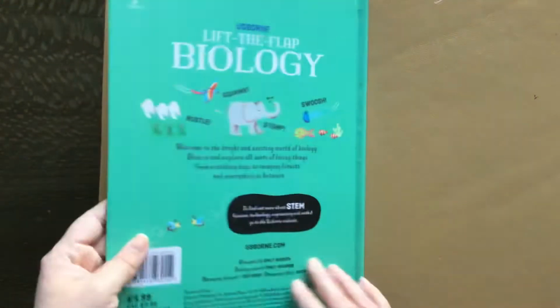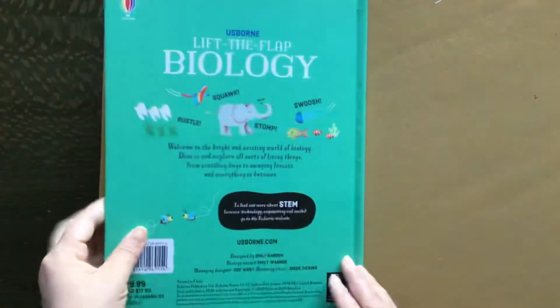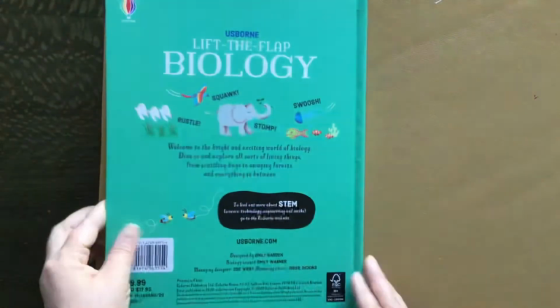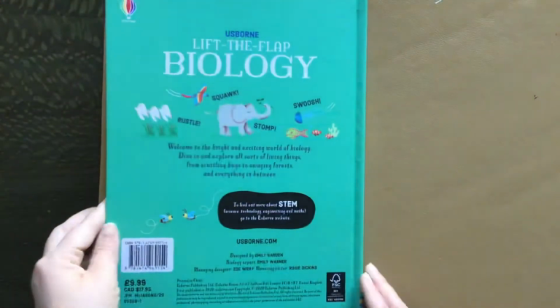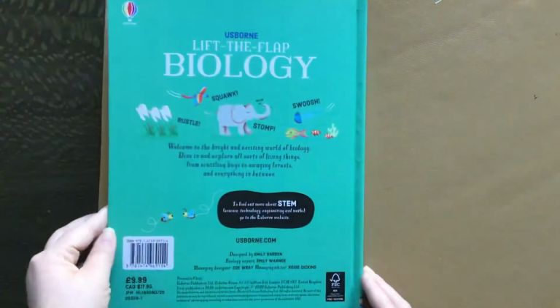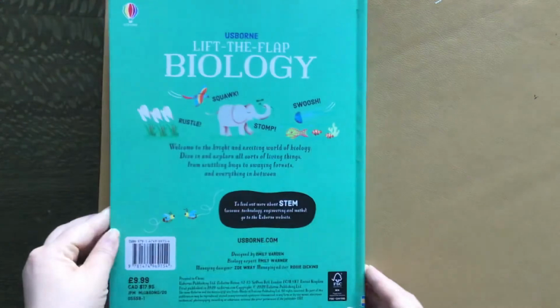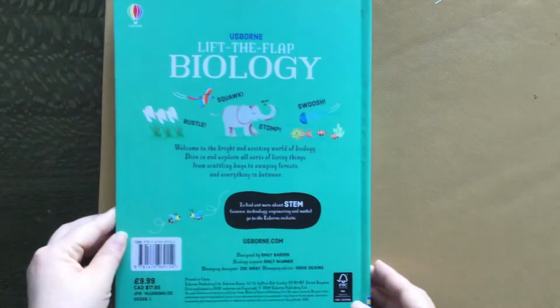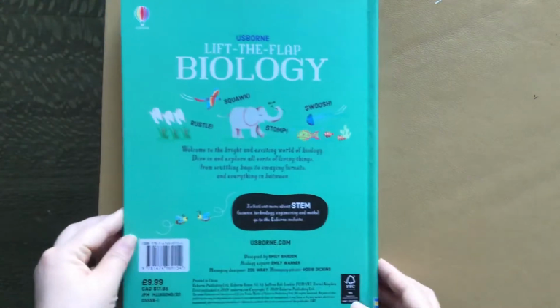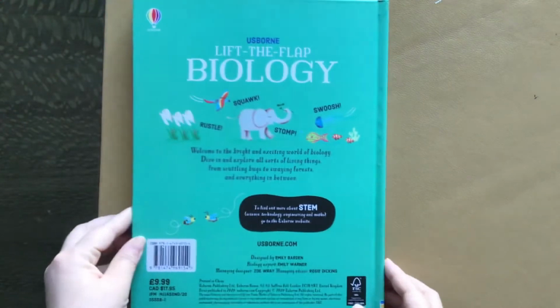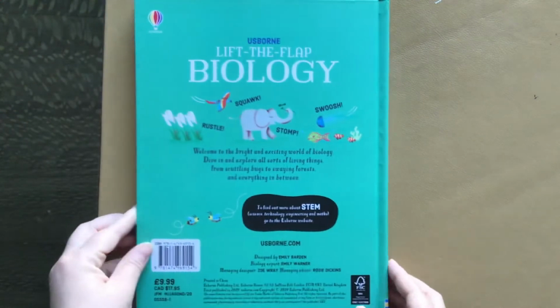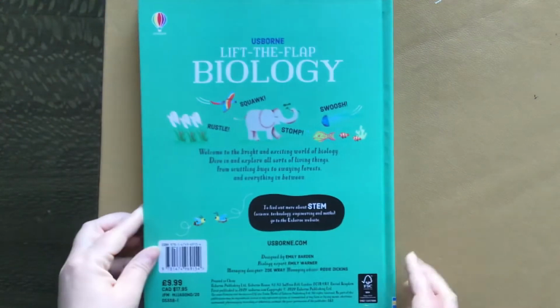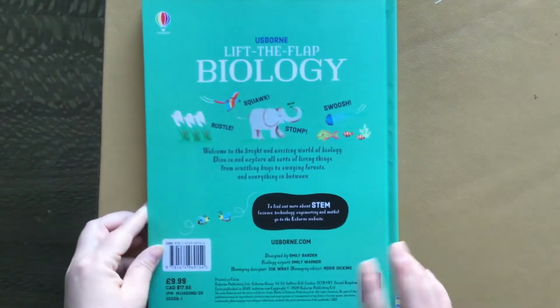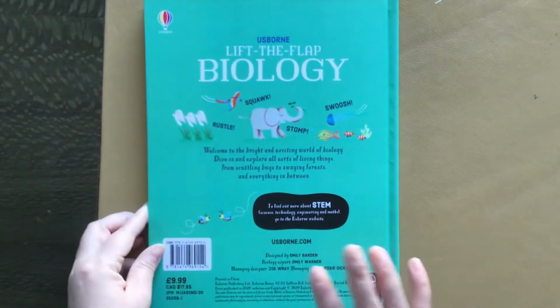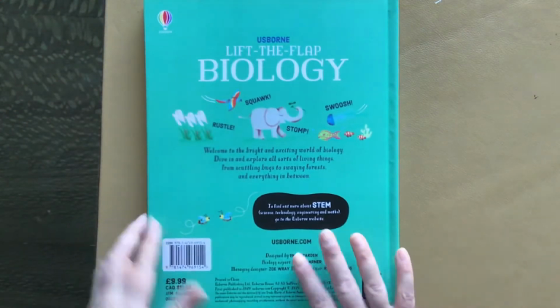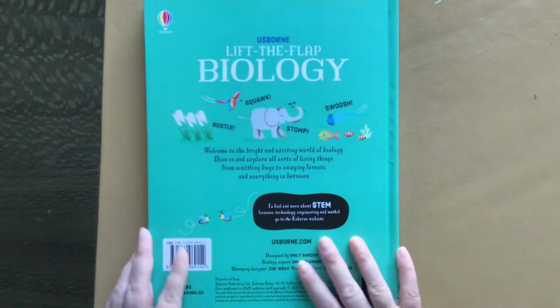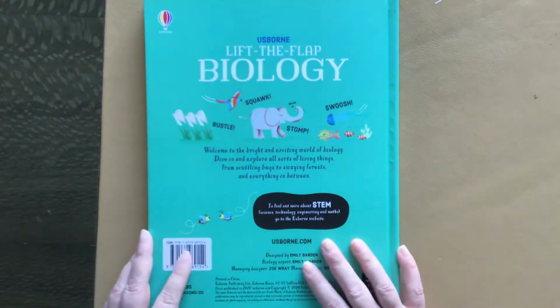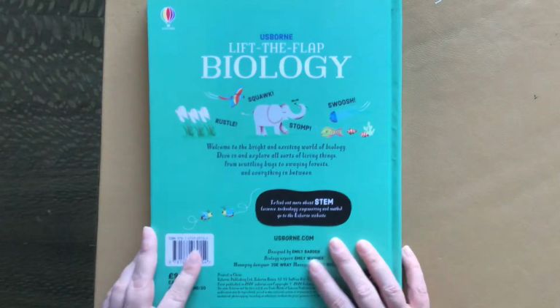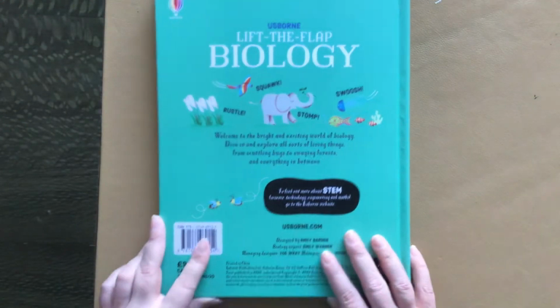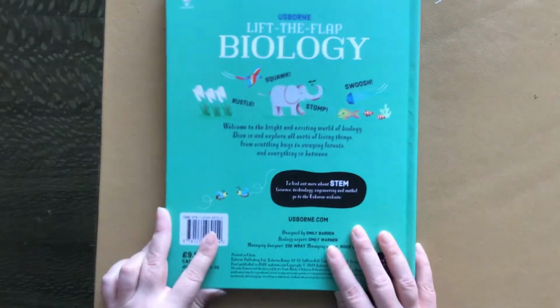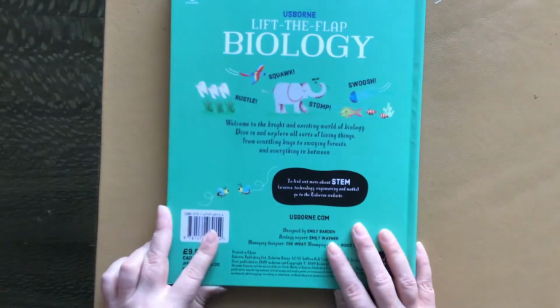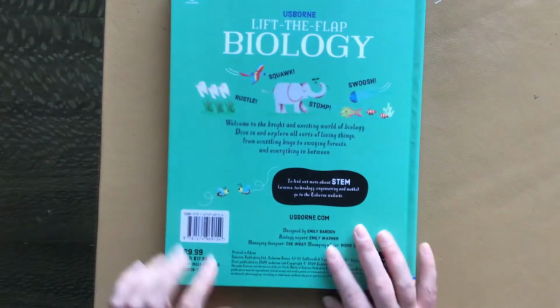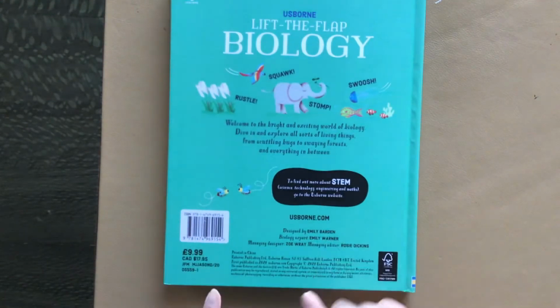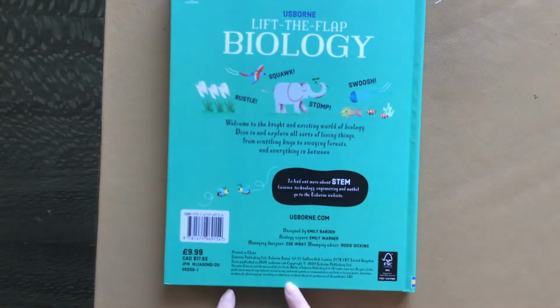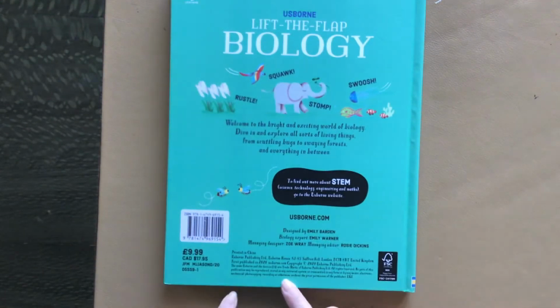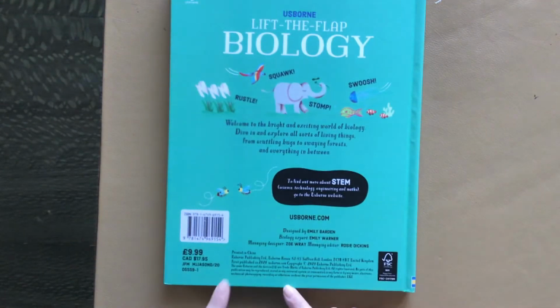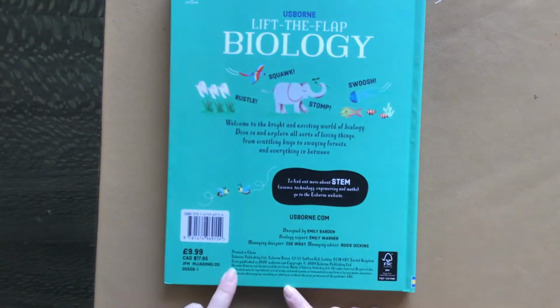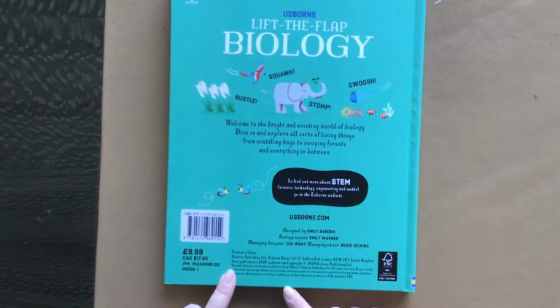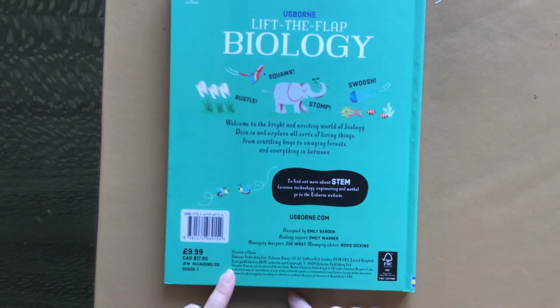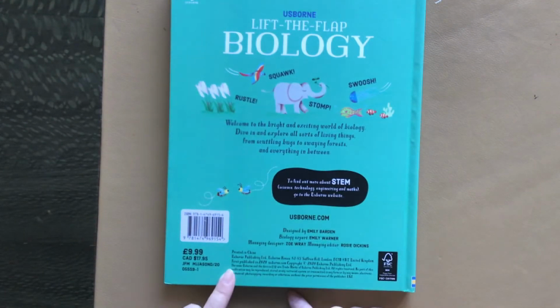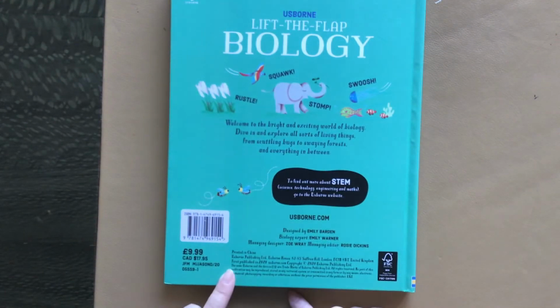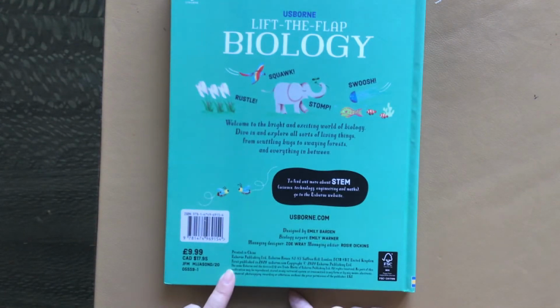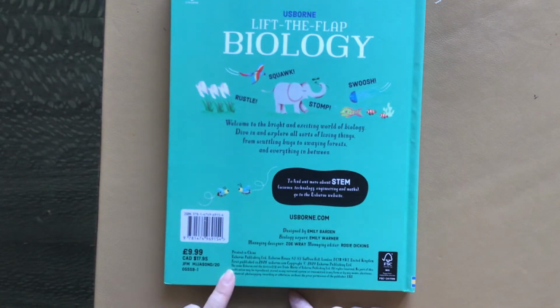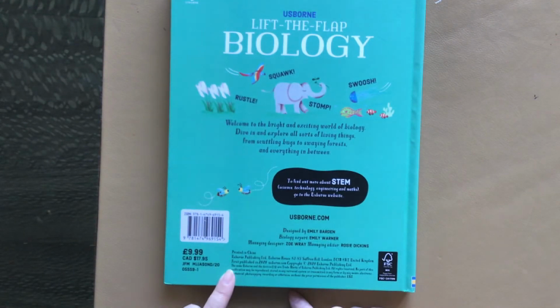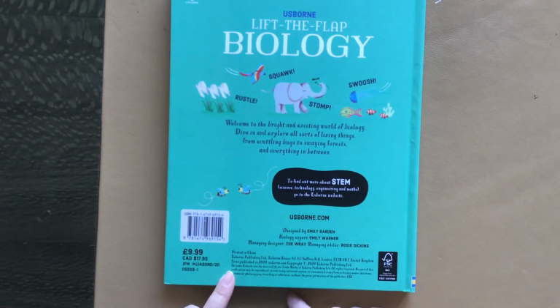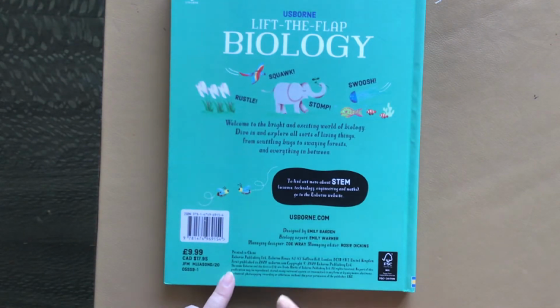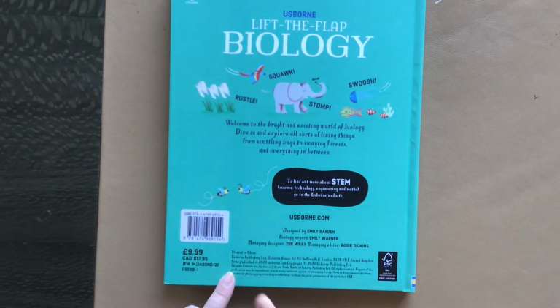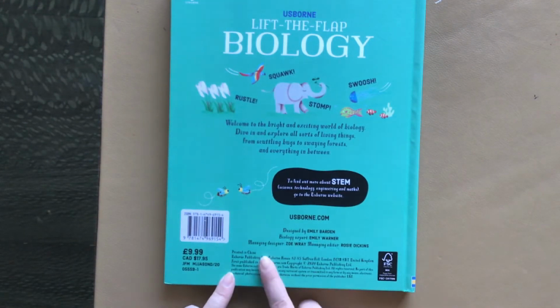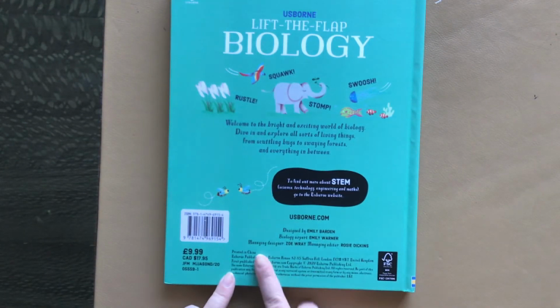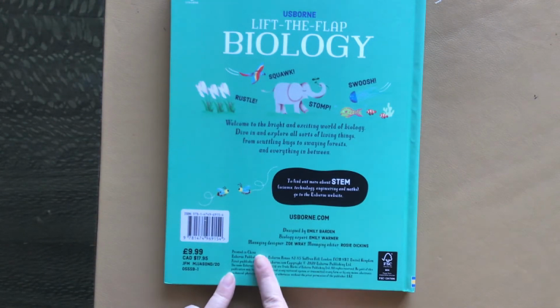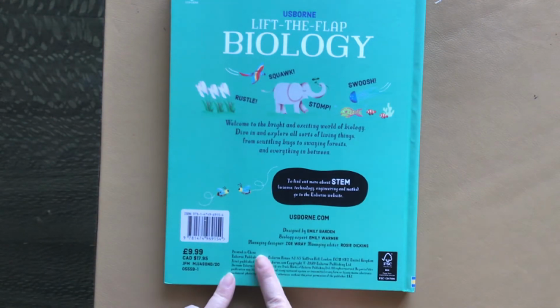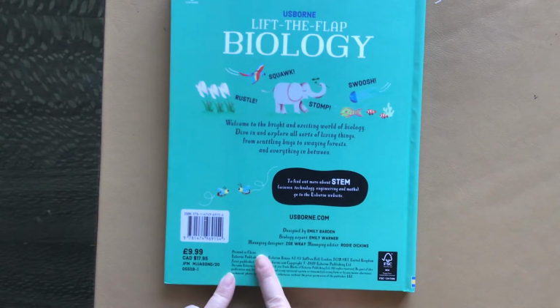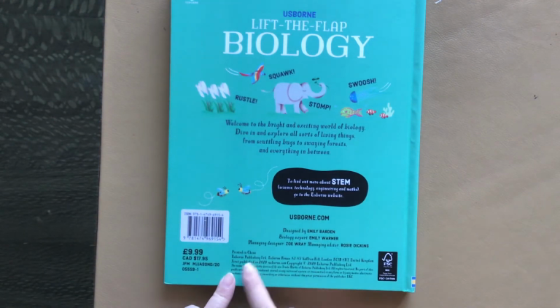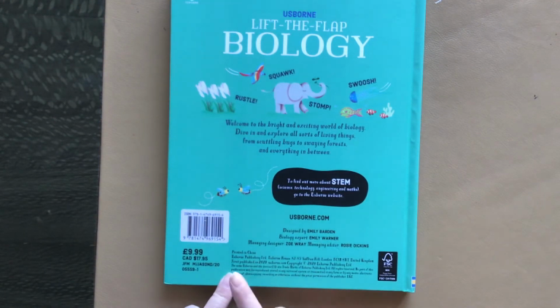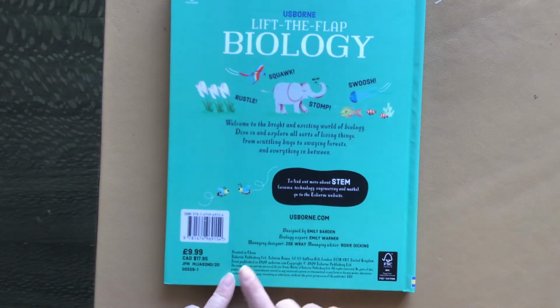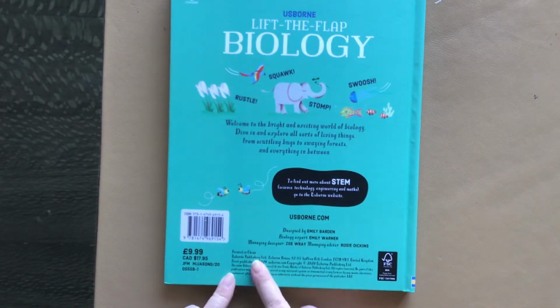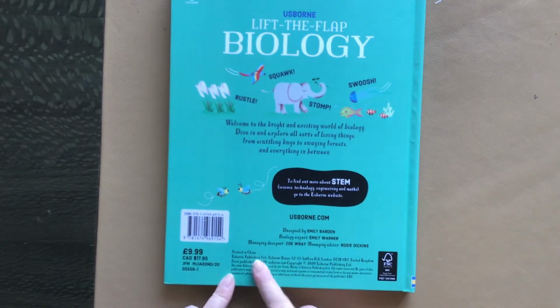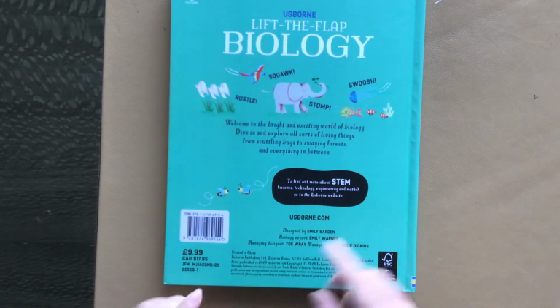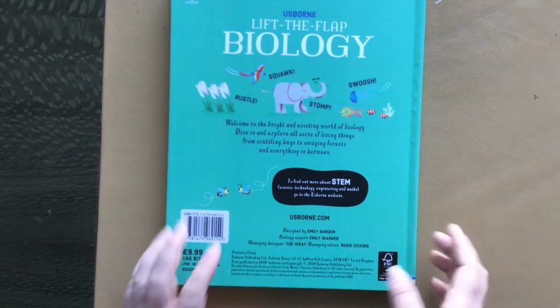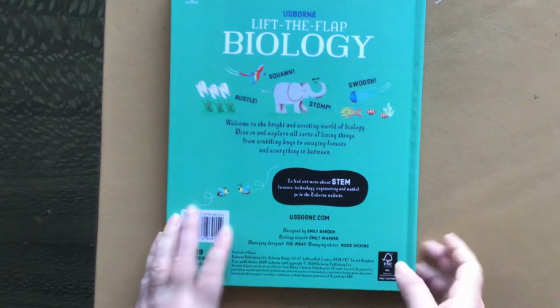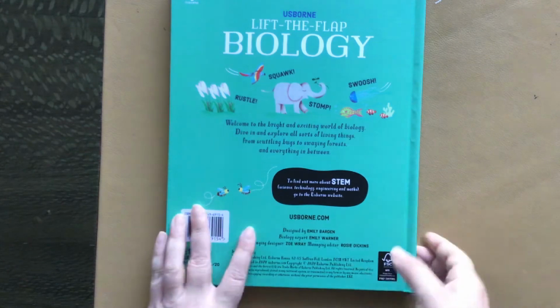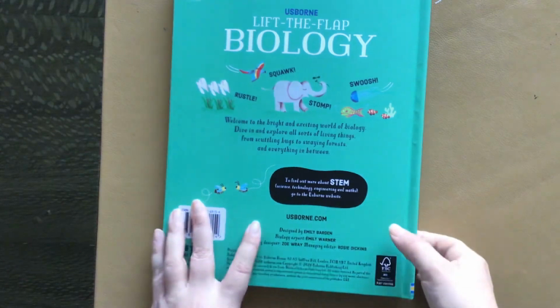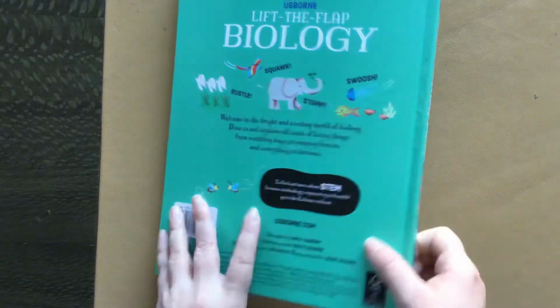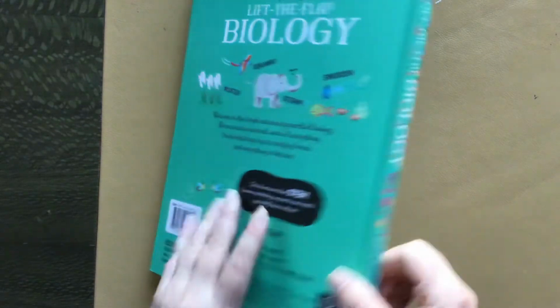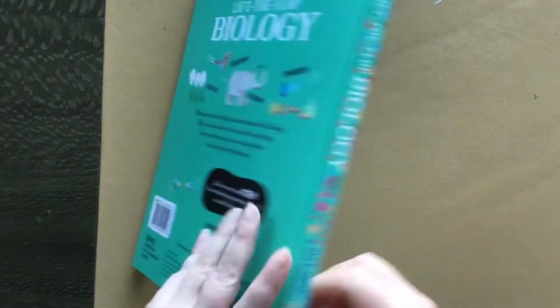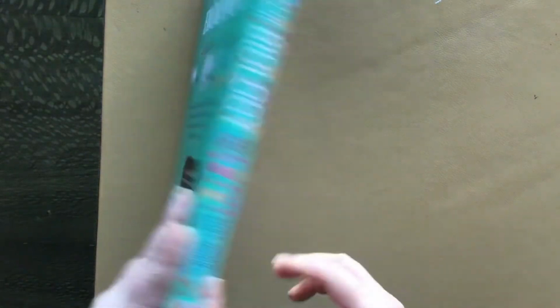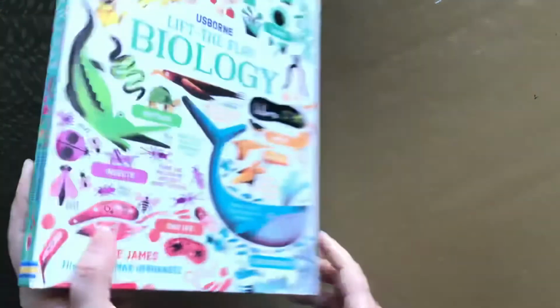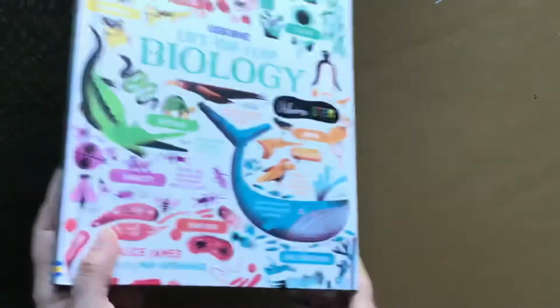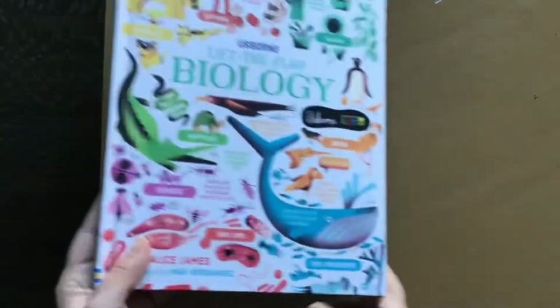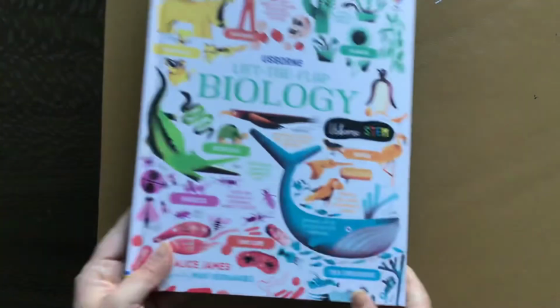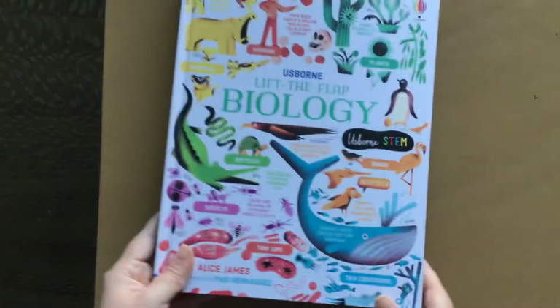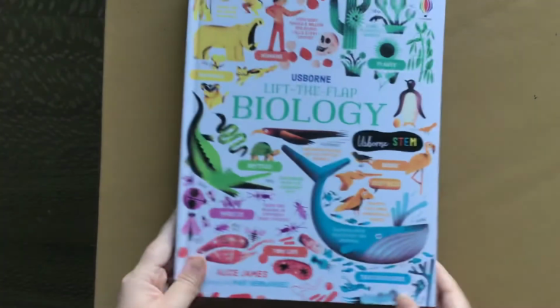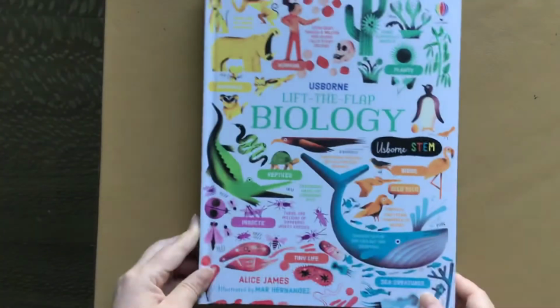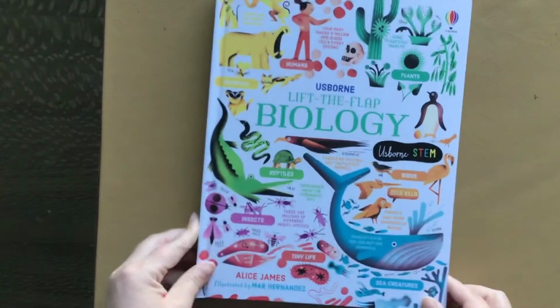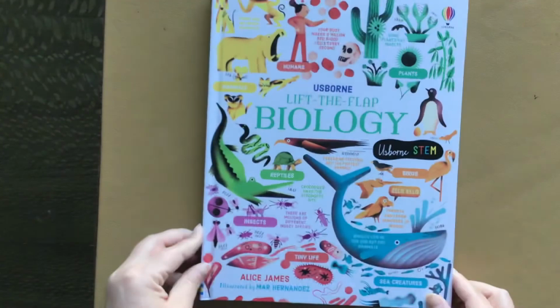So this one, I did not get it in the United States. I'll try to find the link for Amazon below and I'll link to it.